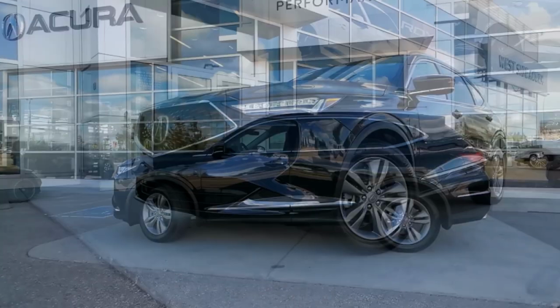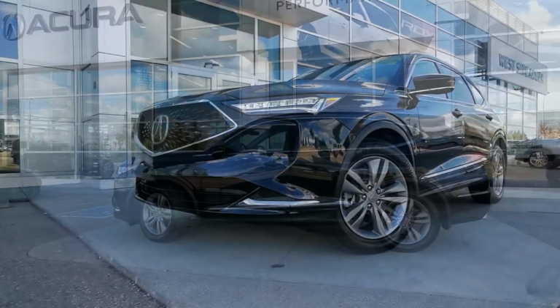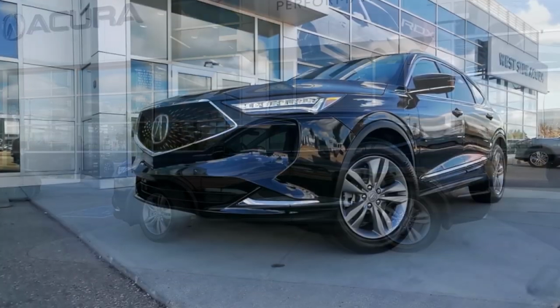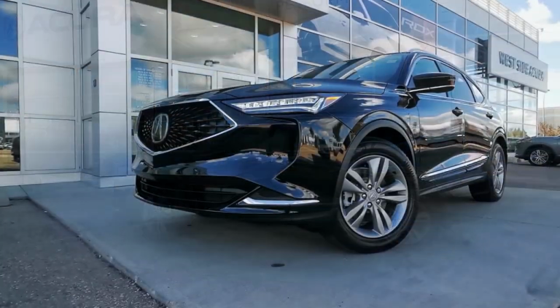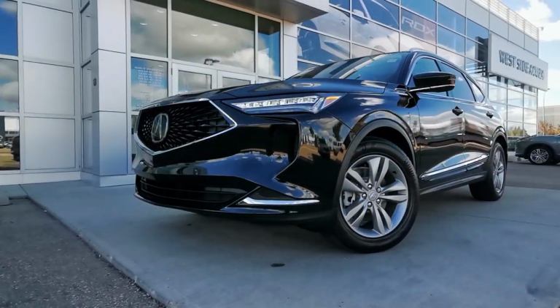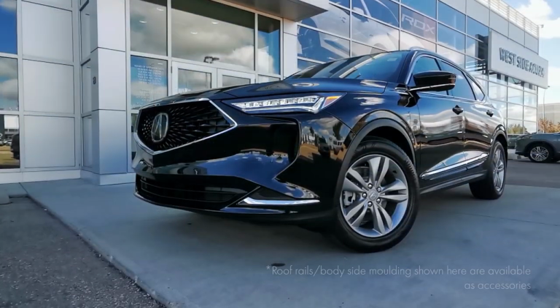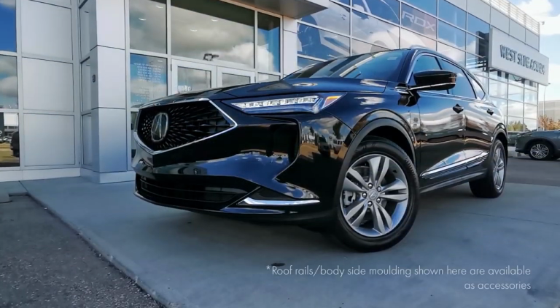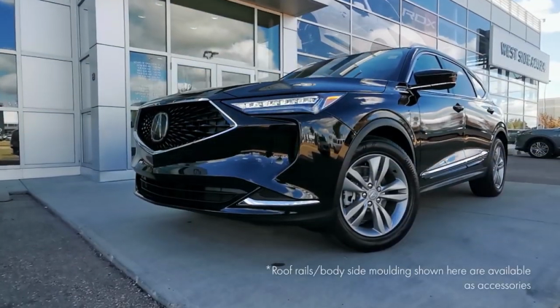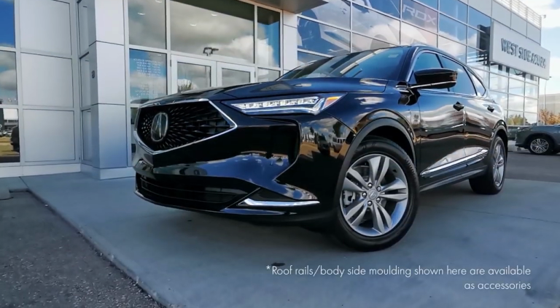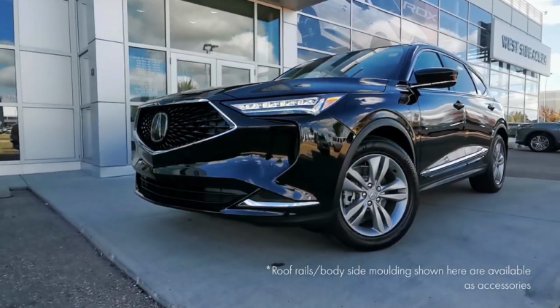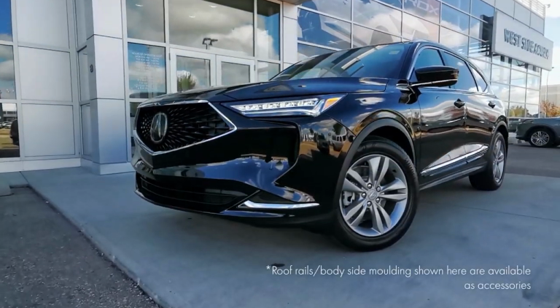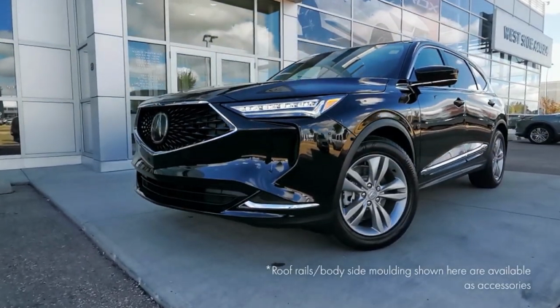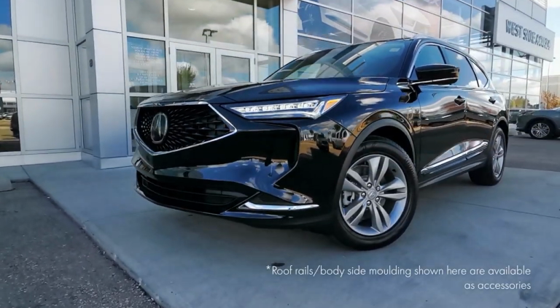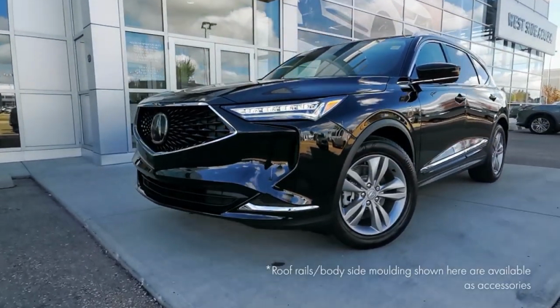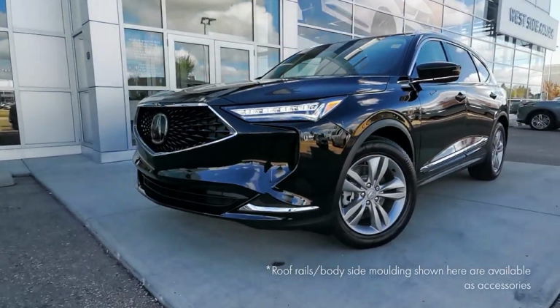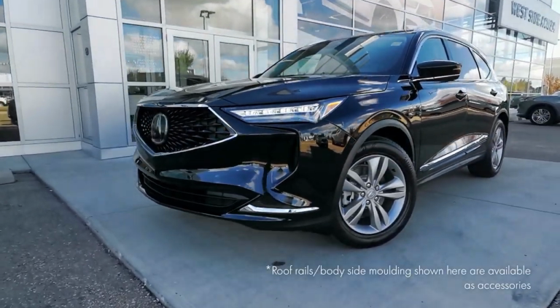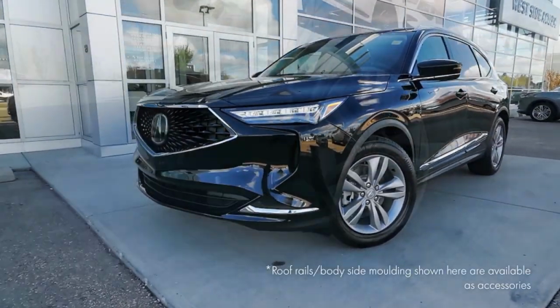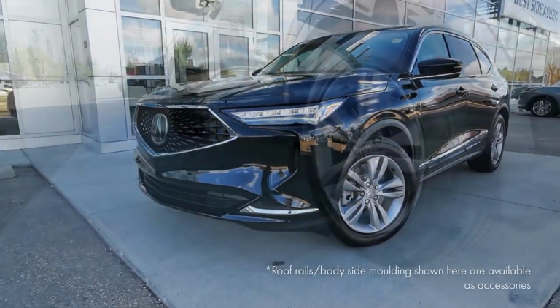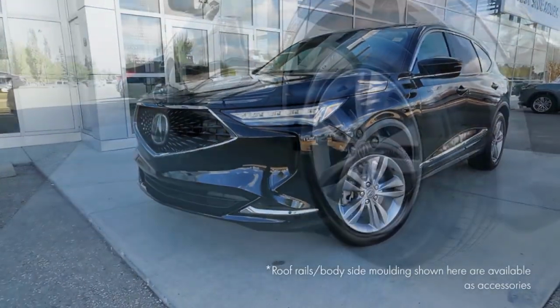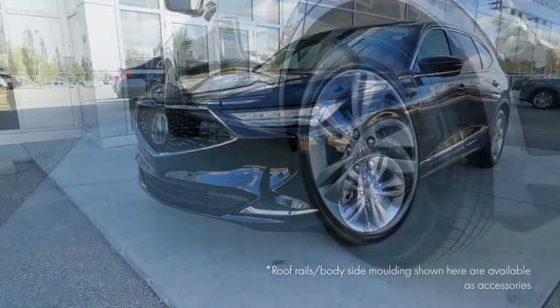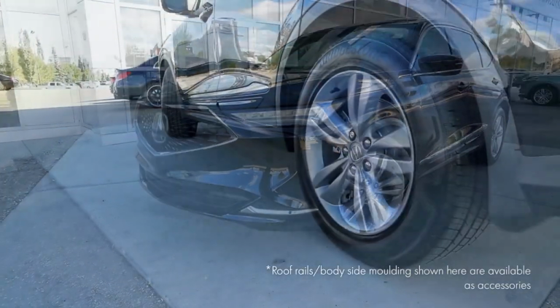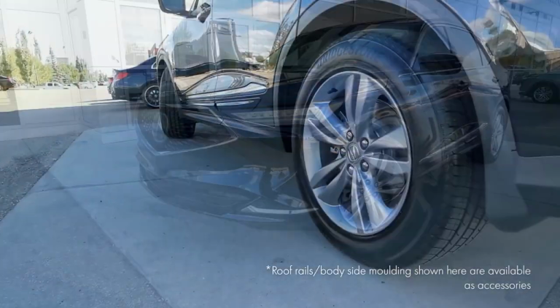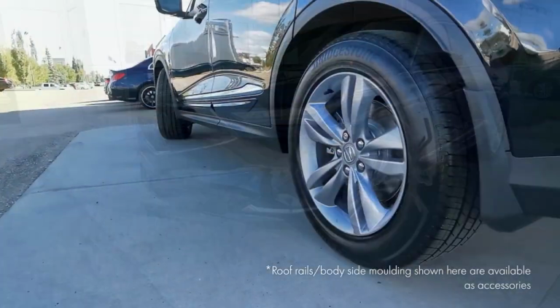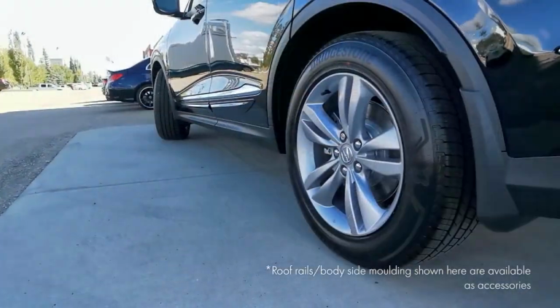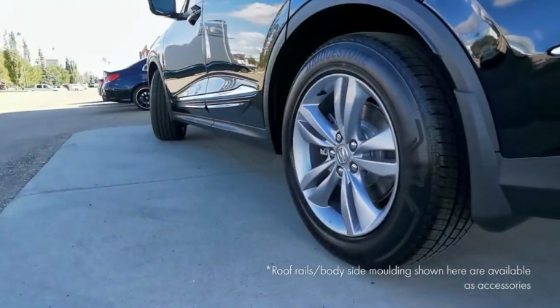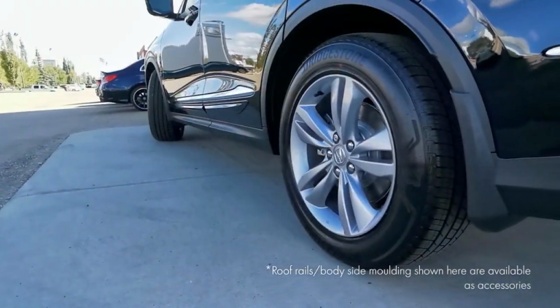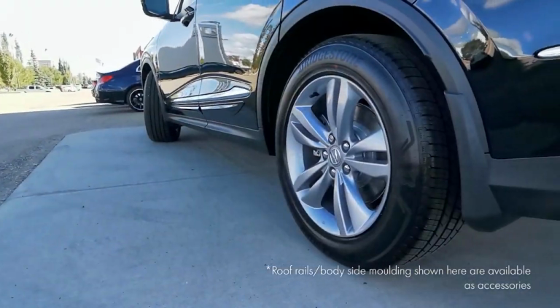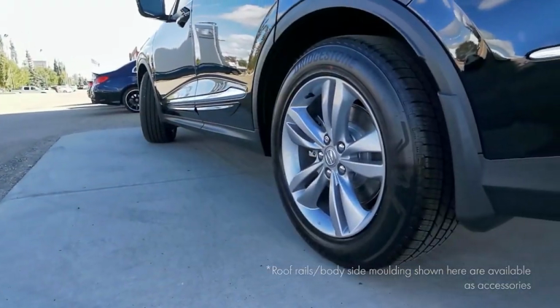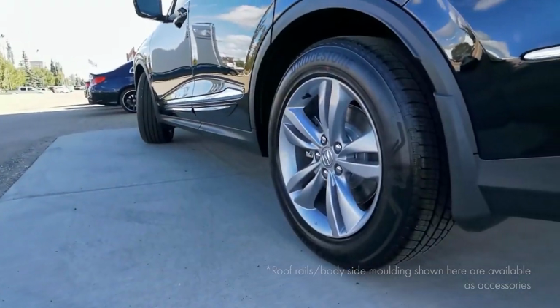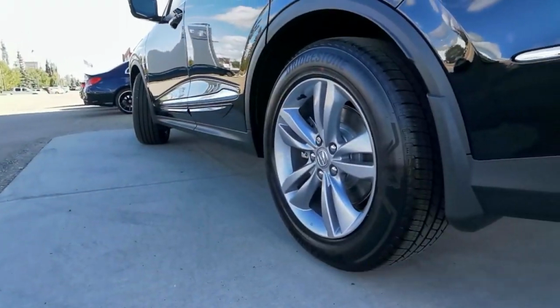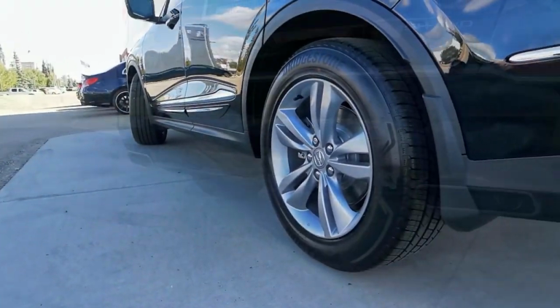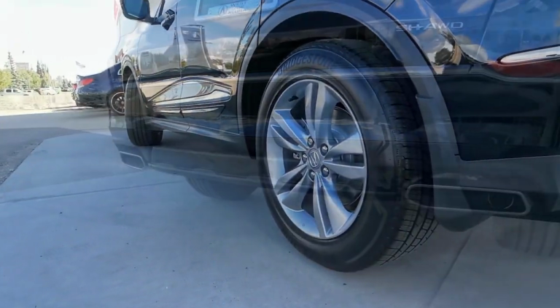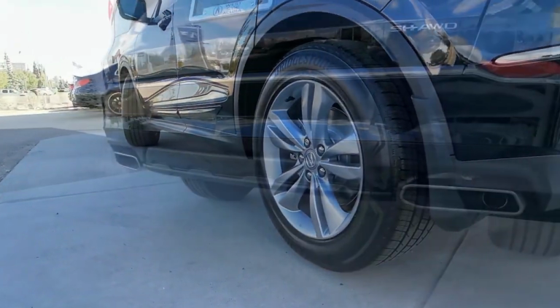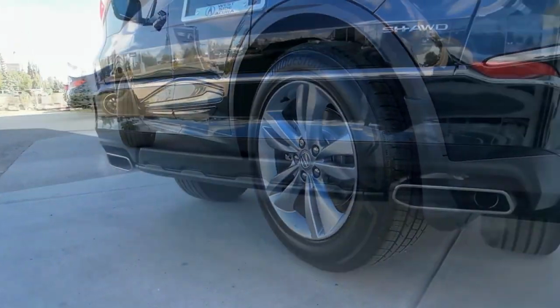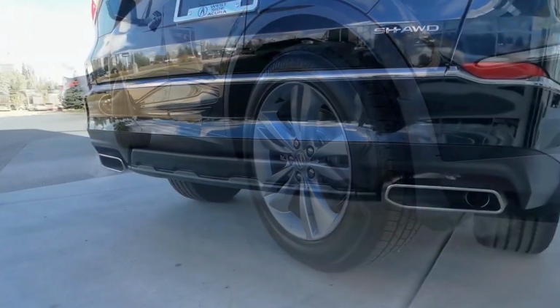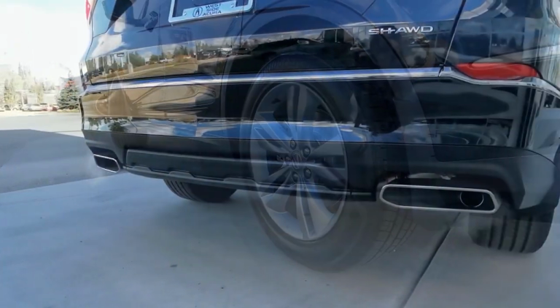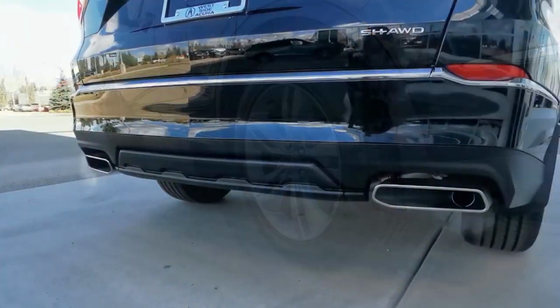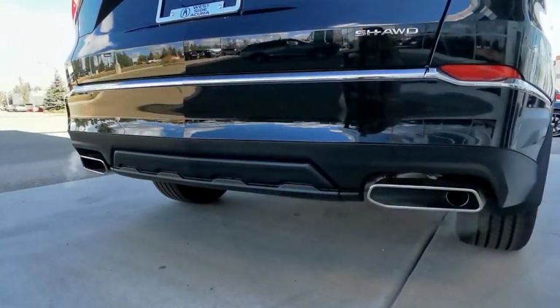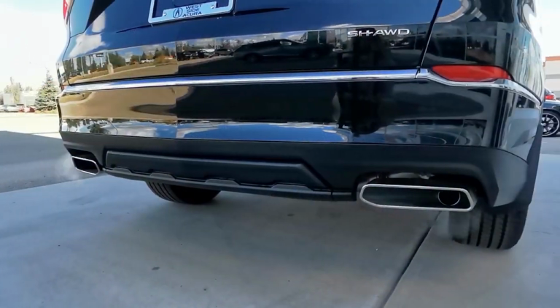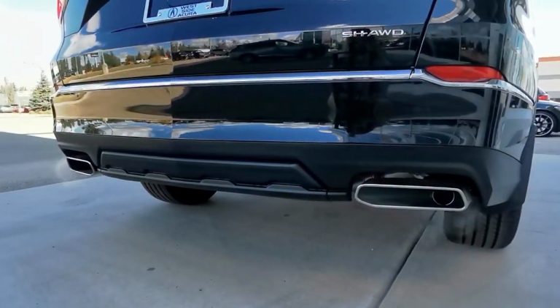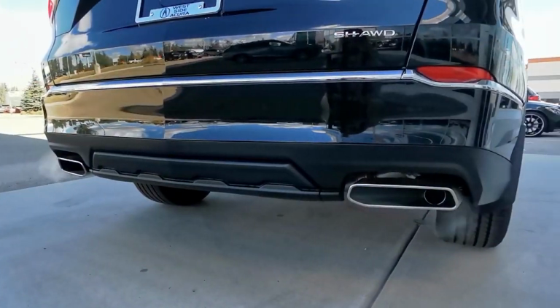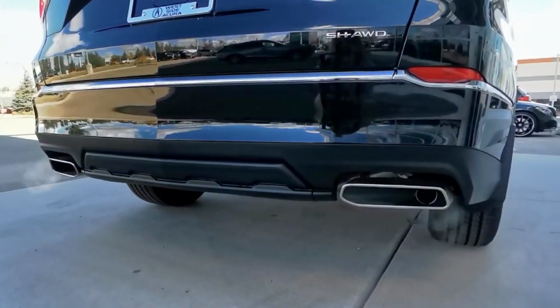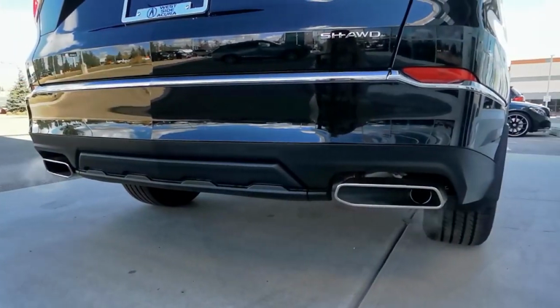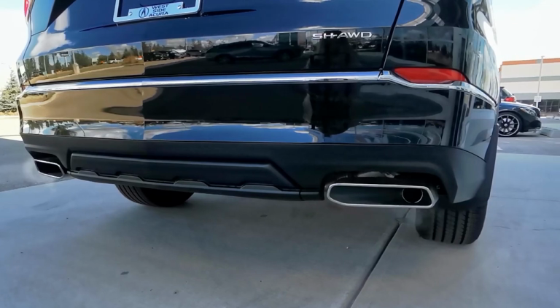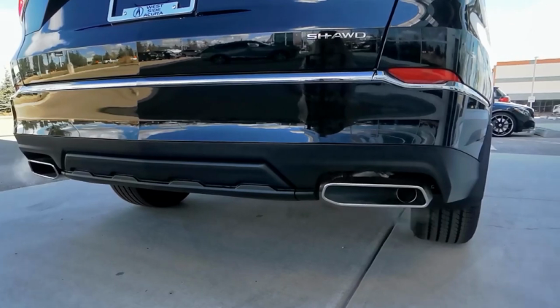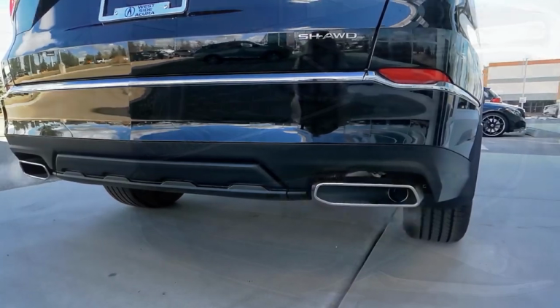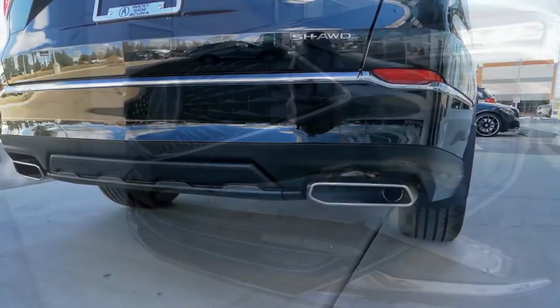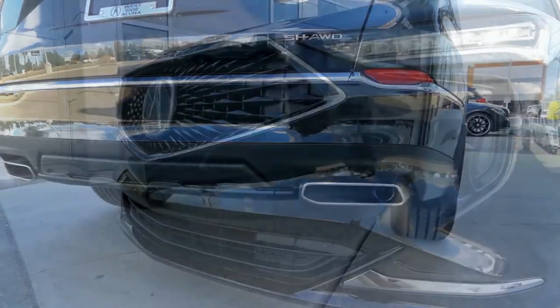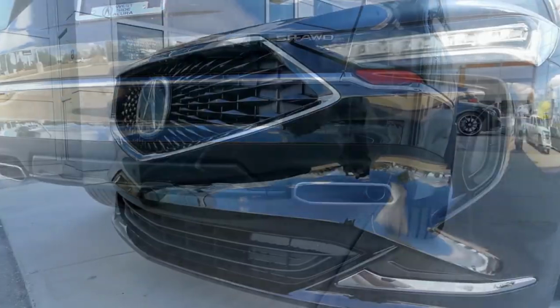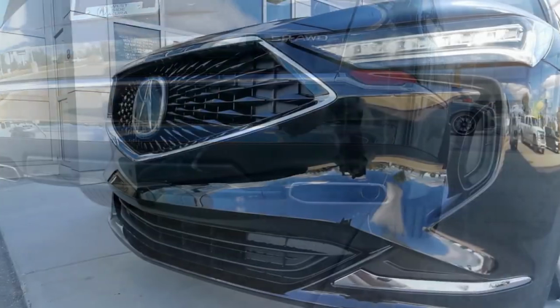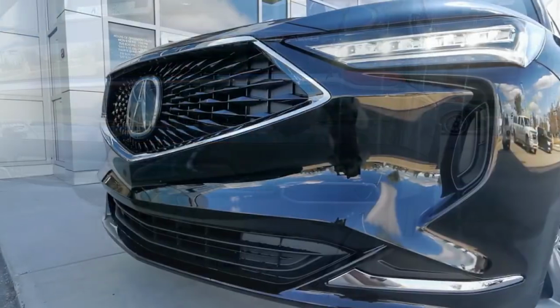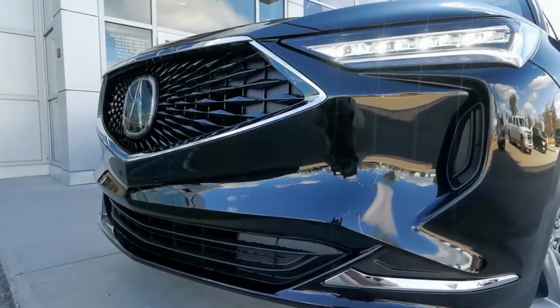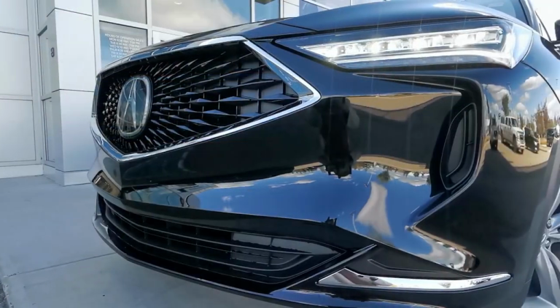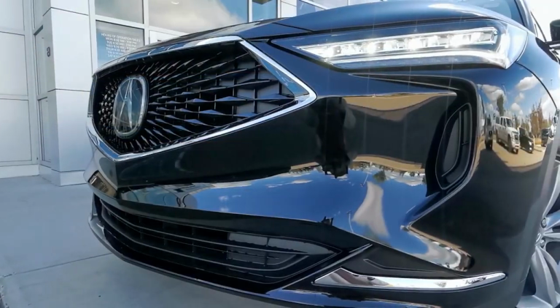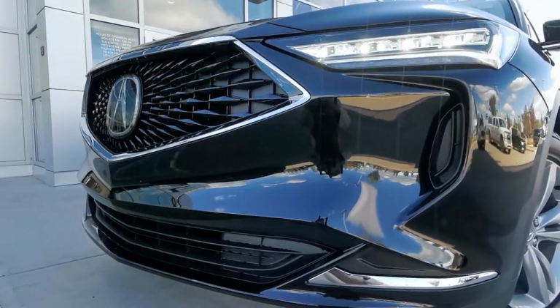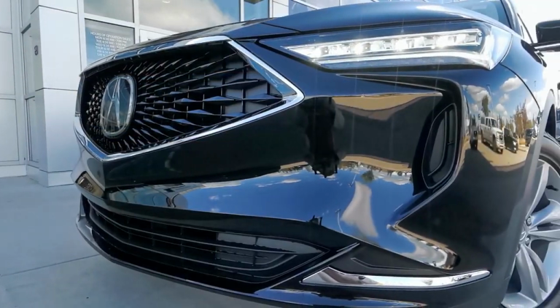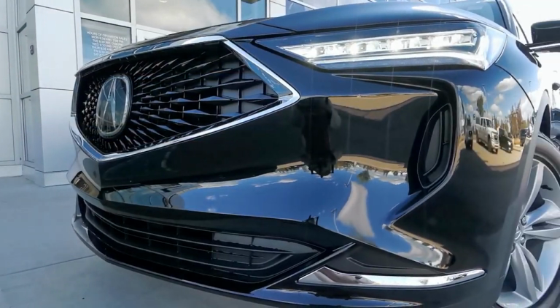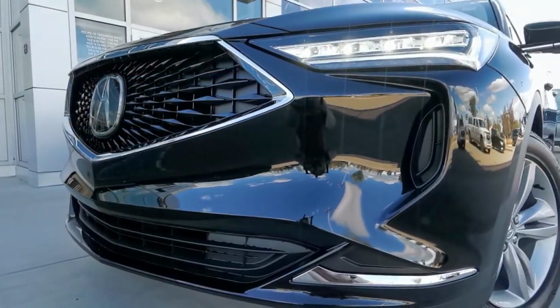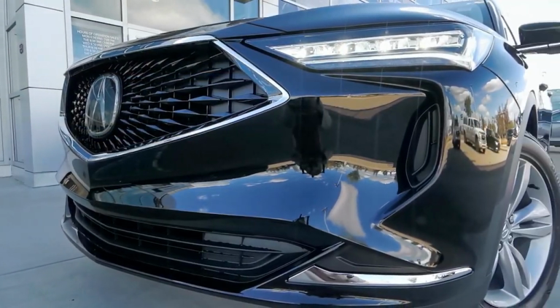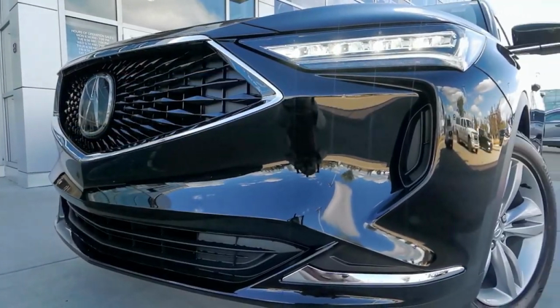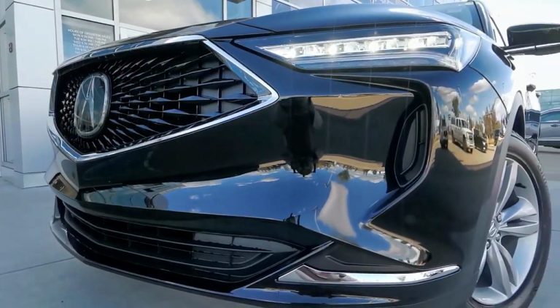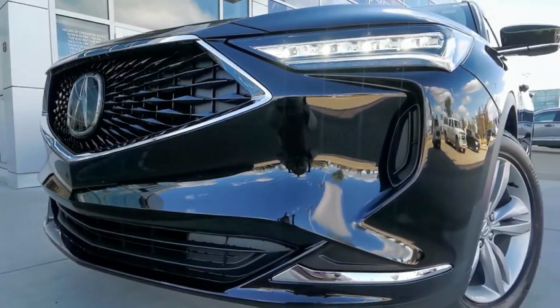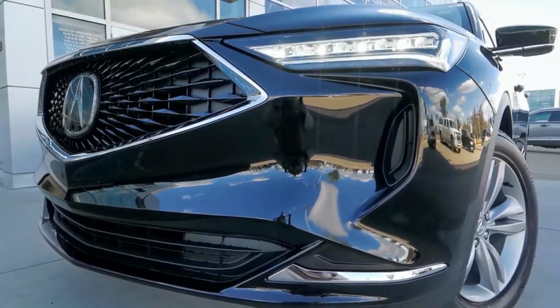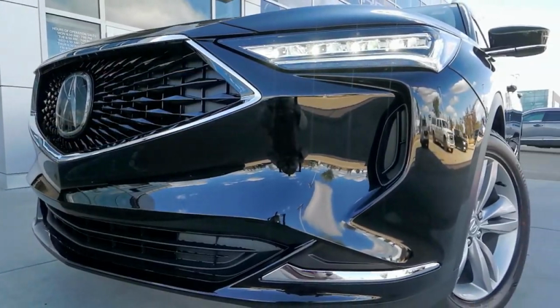The exterior is sure to turn heads with 19-inch alloy wheels, chrome exterior details, and the signature diamond pentagon grille.